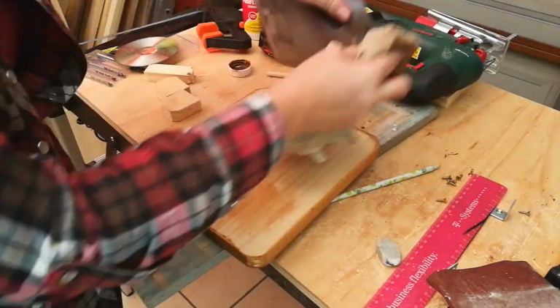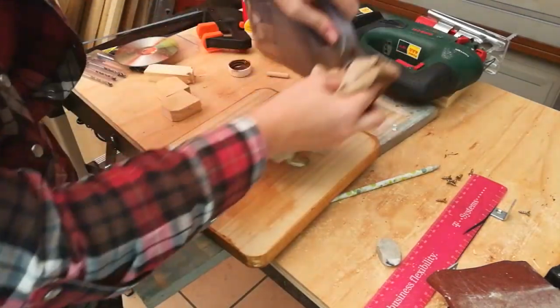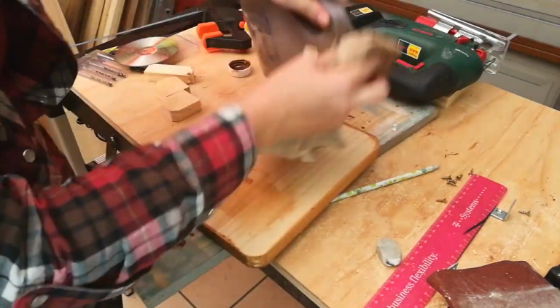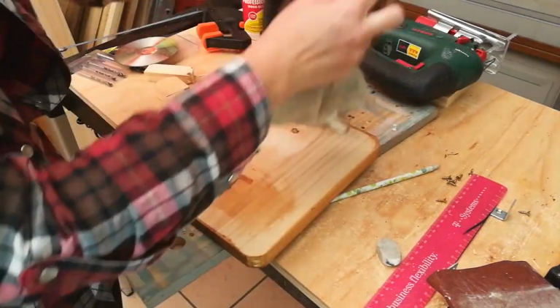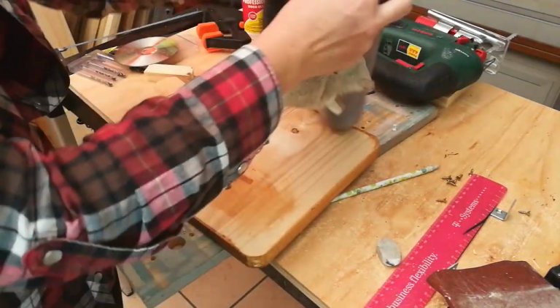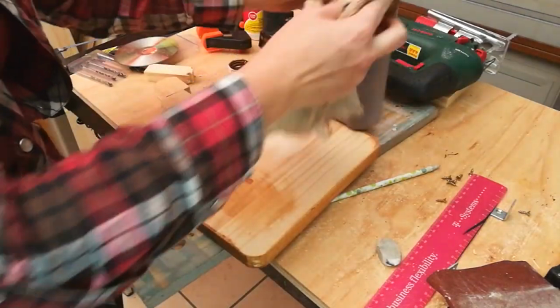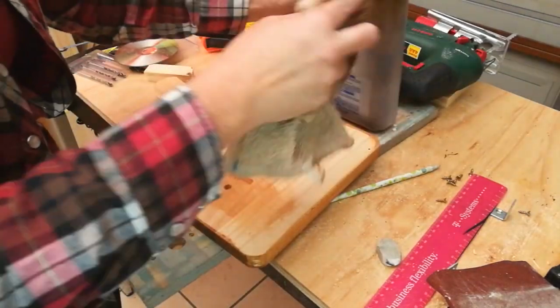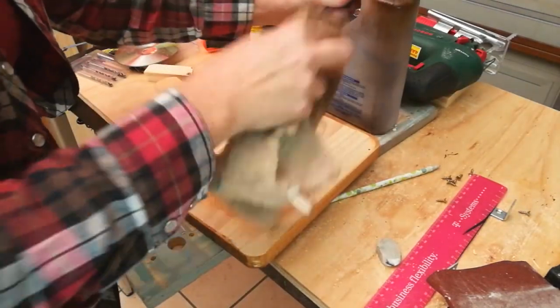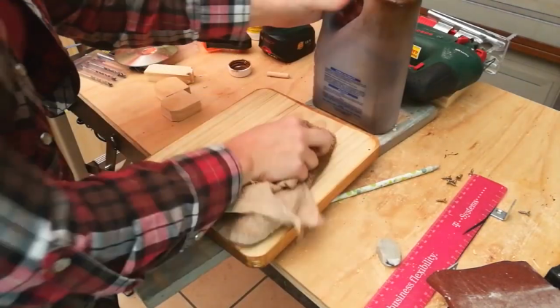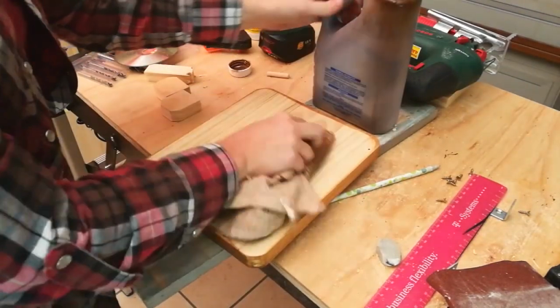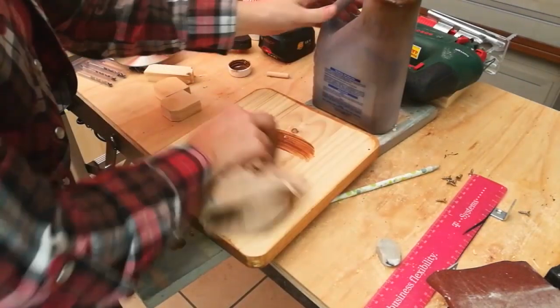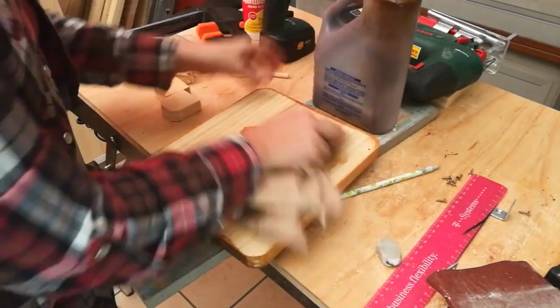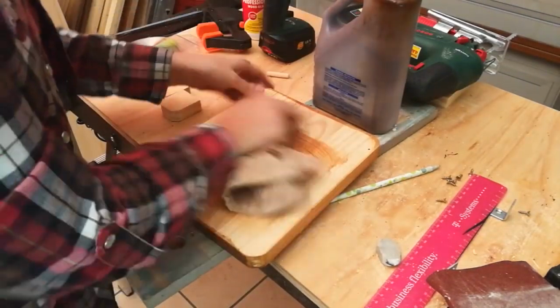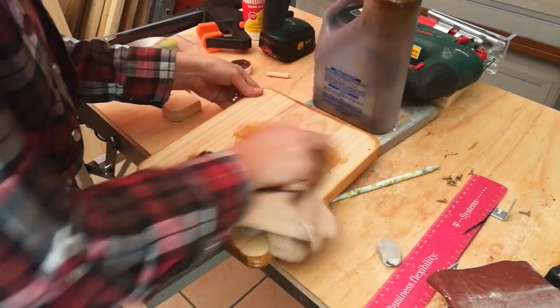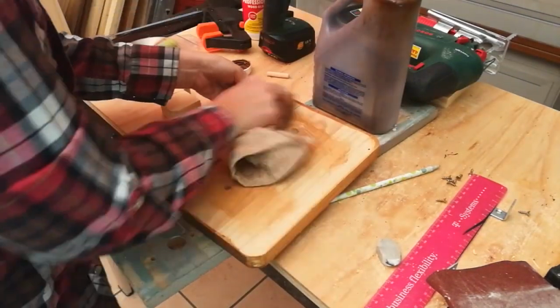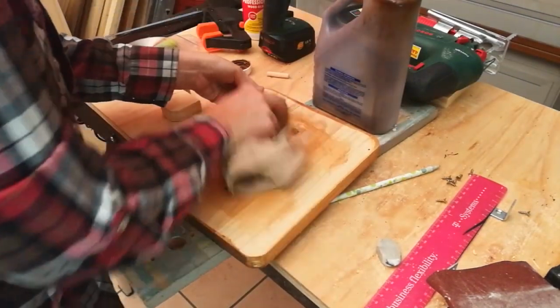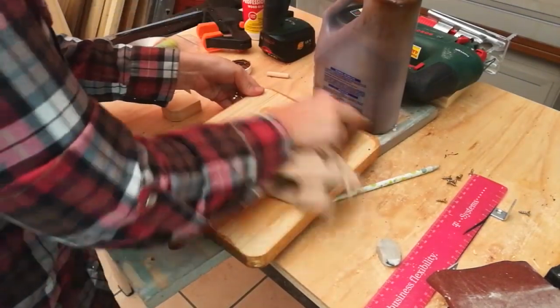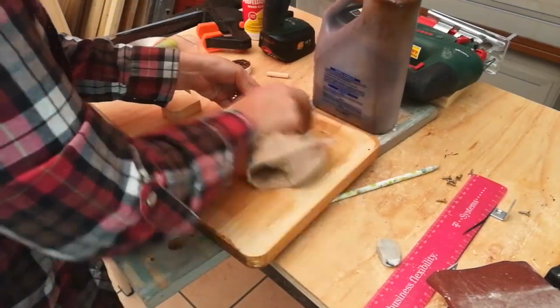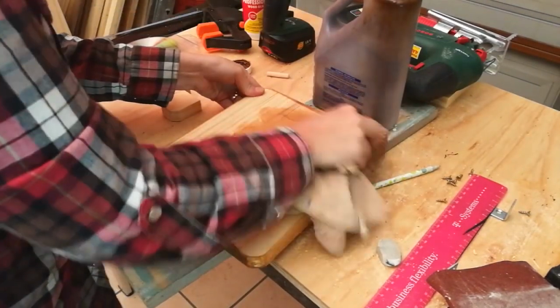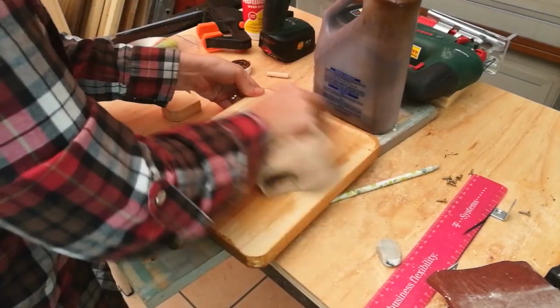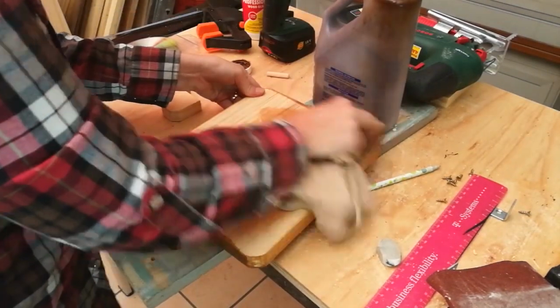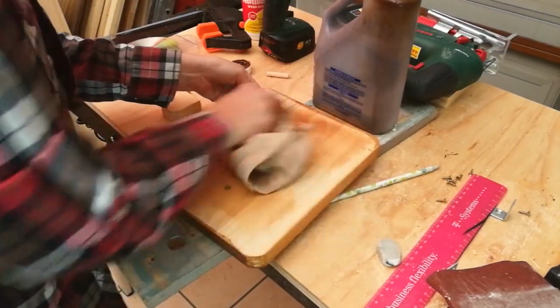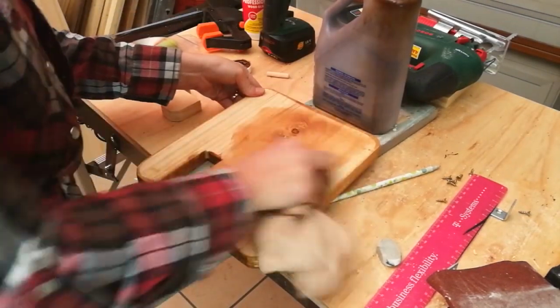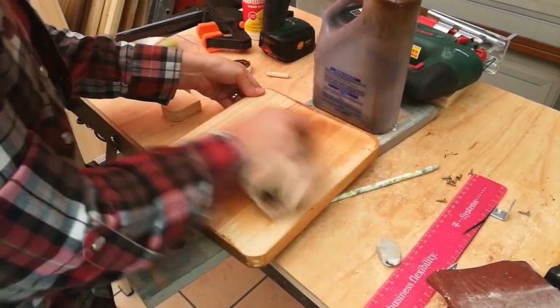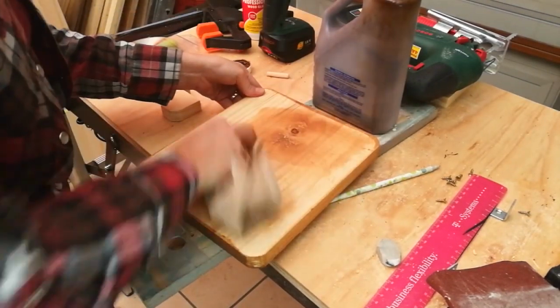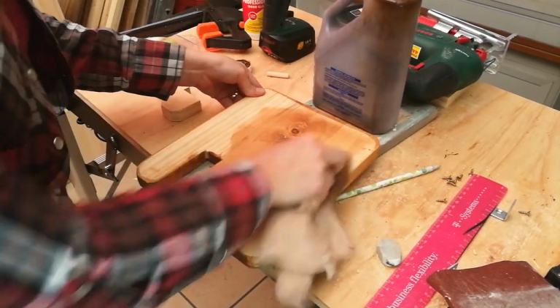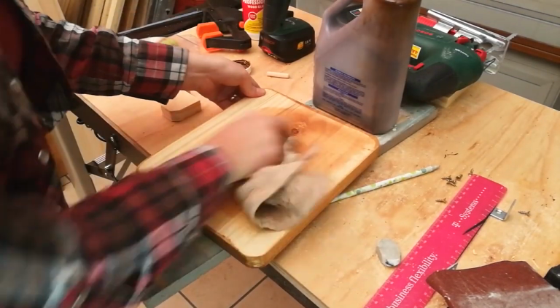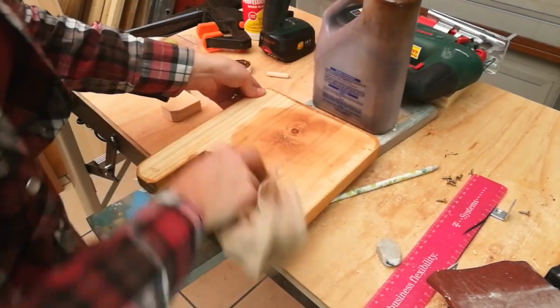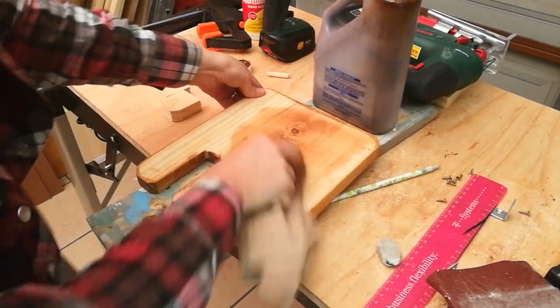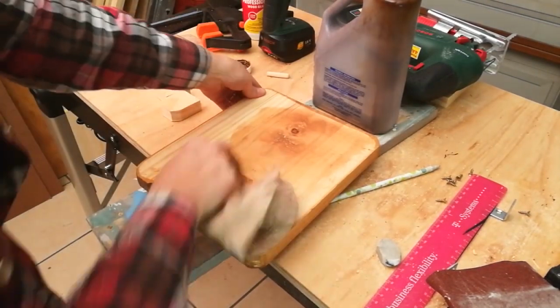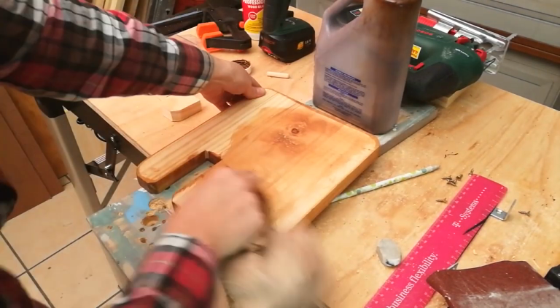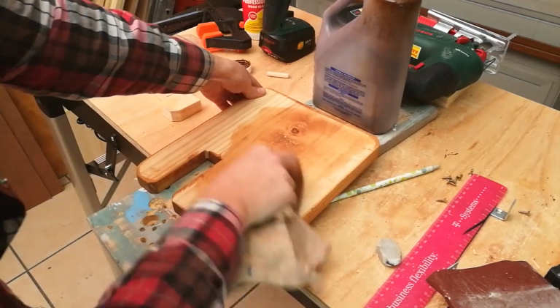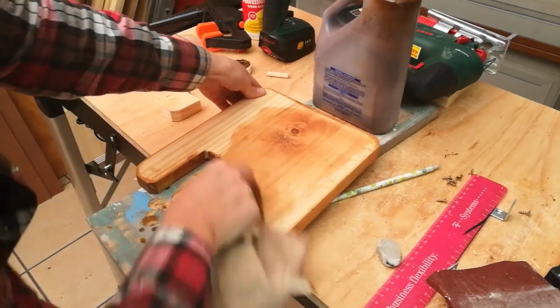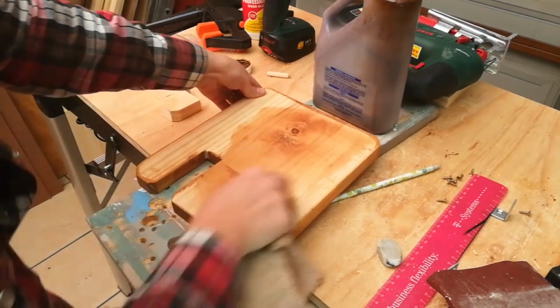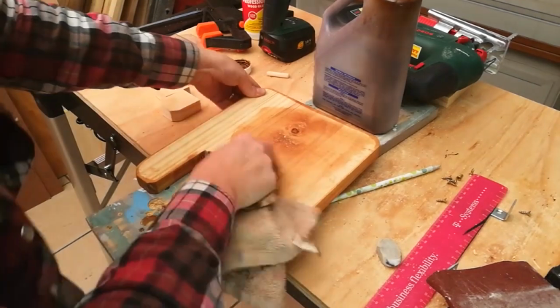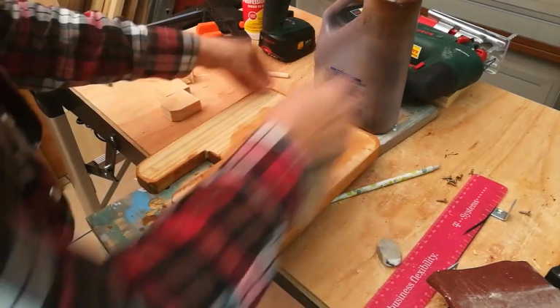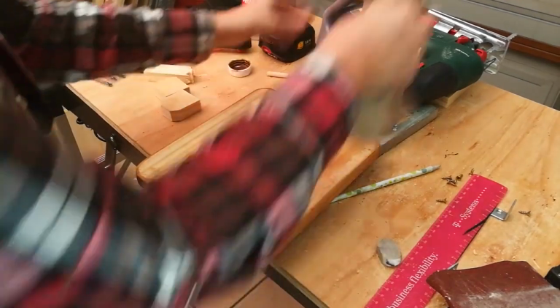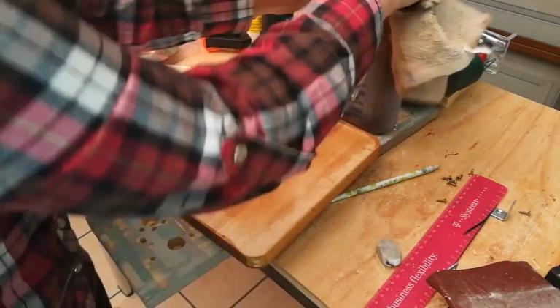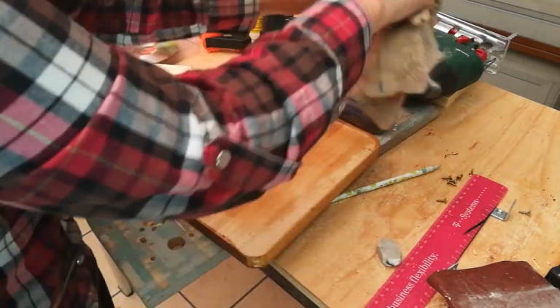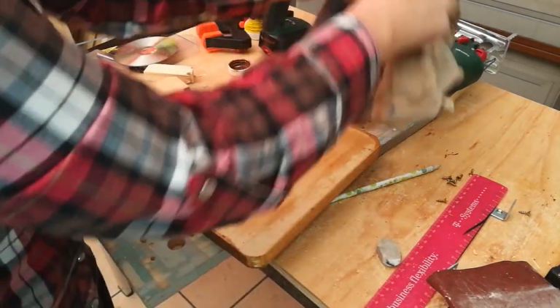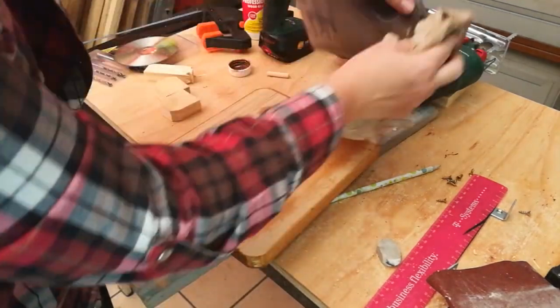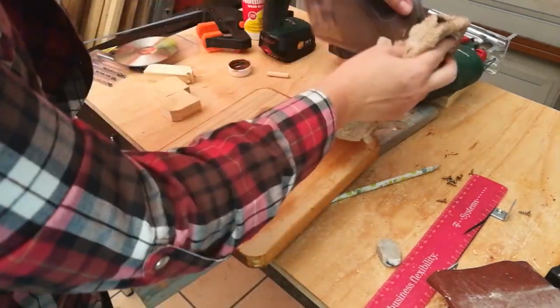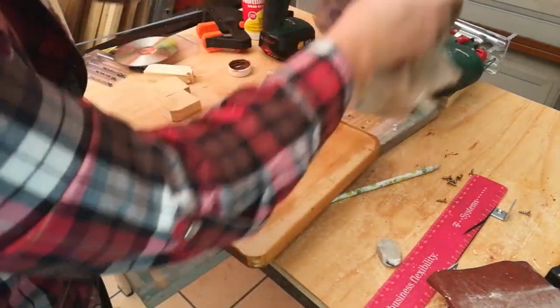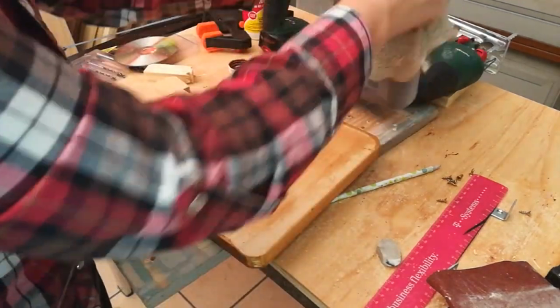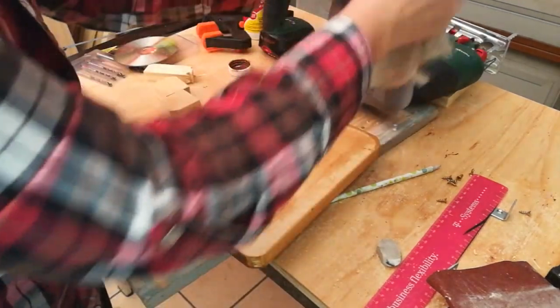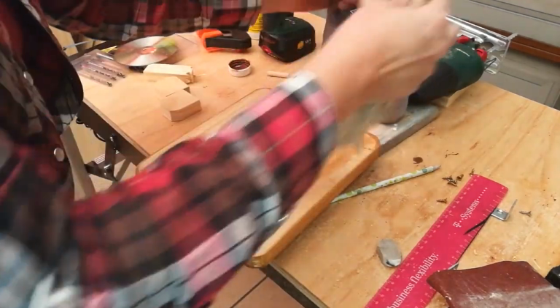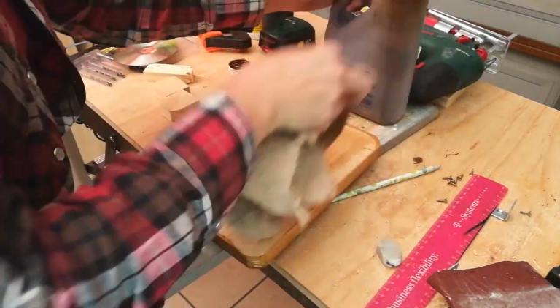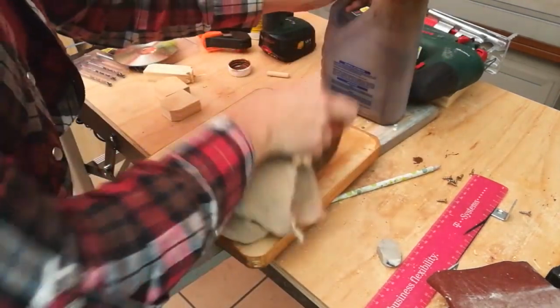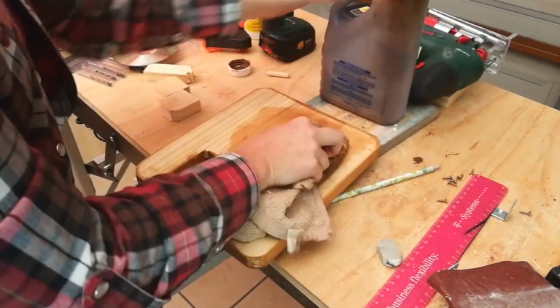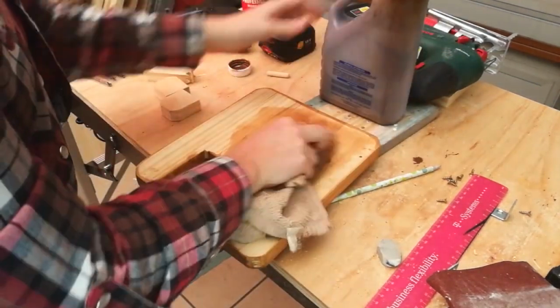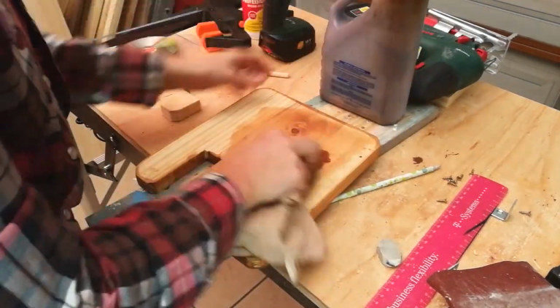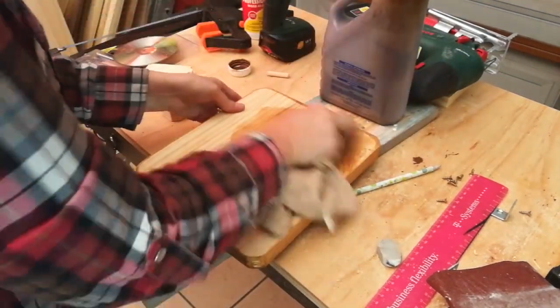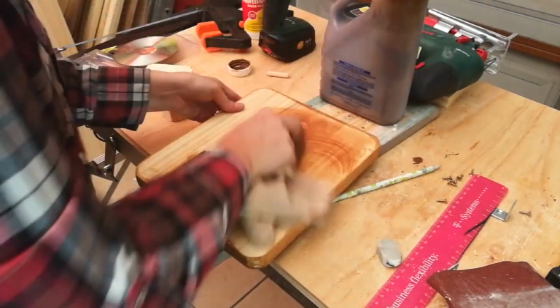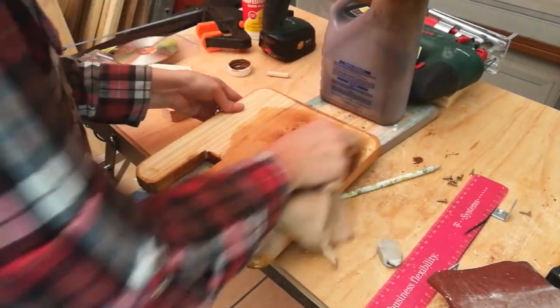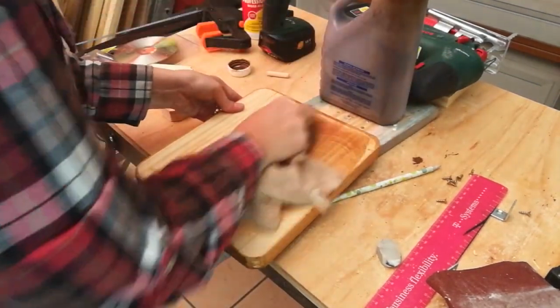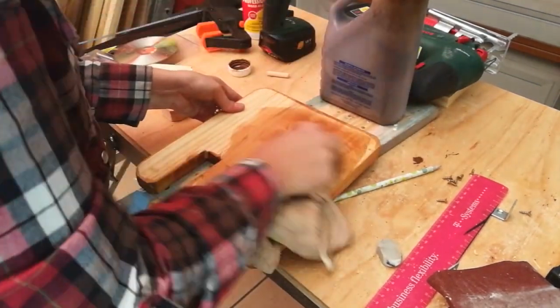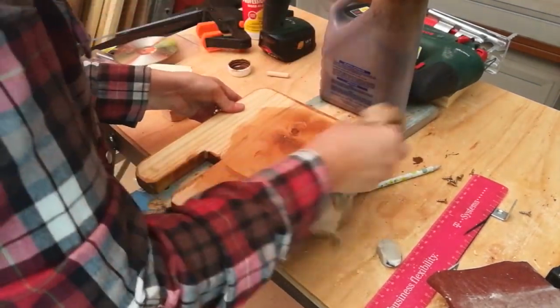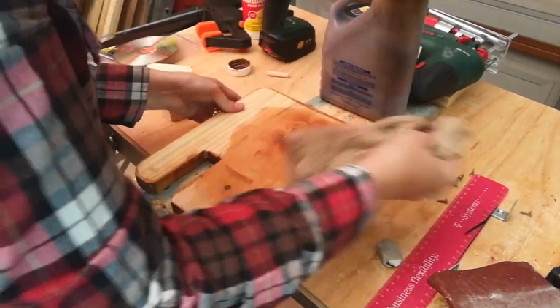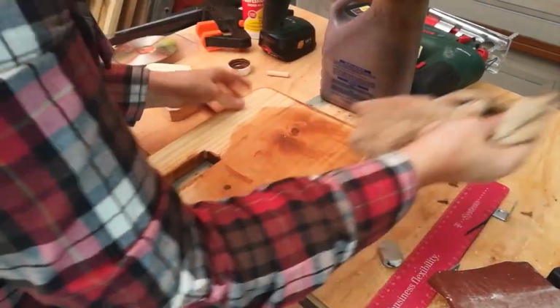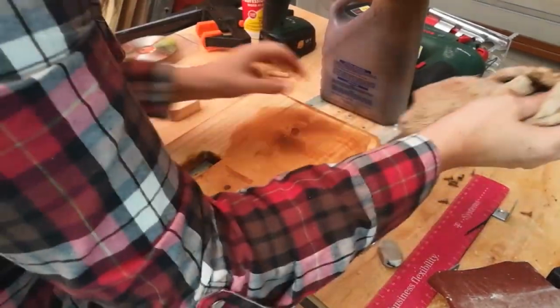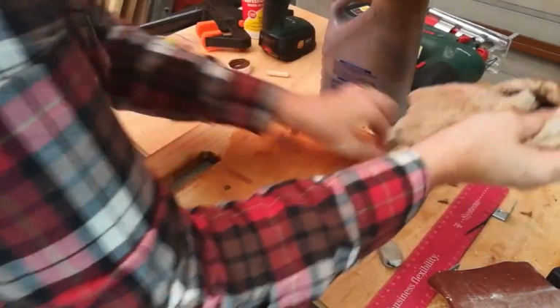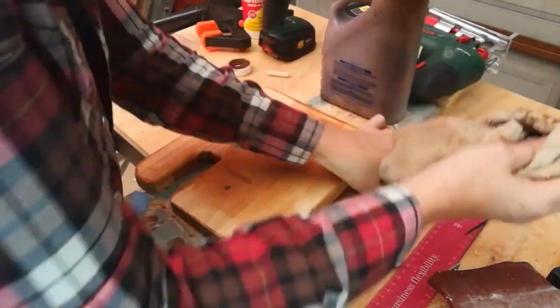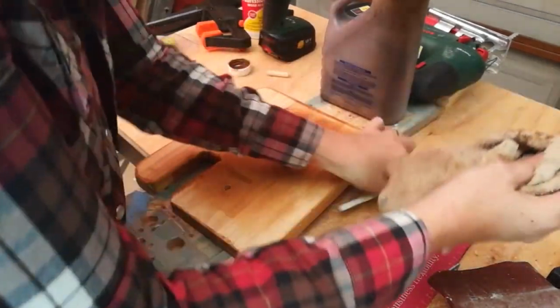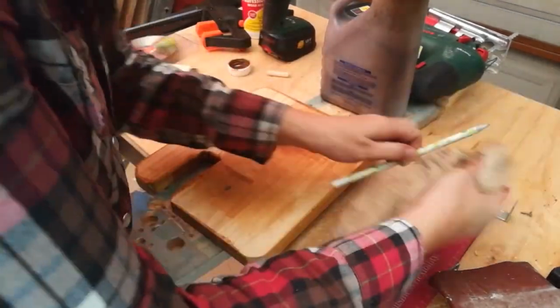Next, use a stain of your choice. I love using gel stain — it's so easy to apply, and just look at that color.